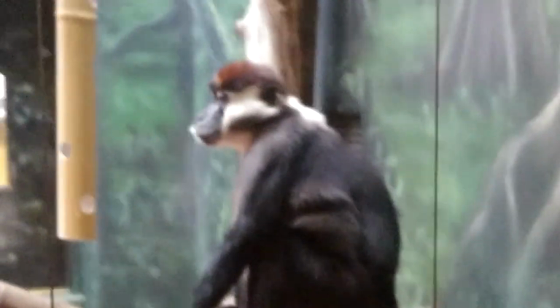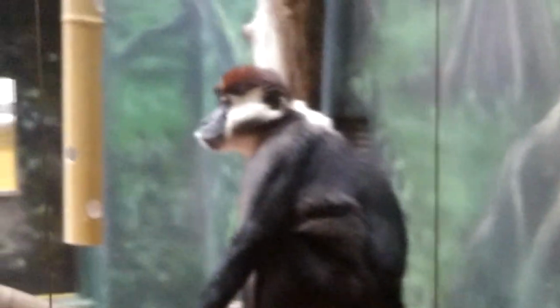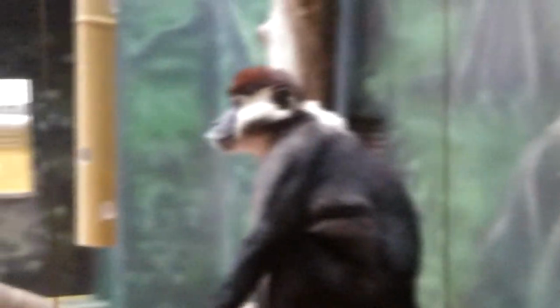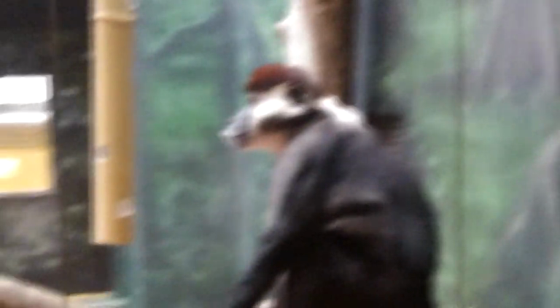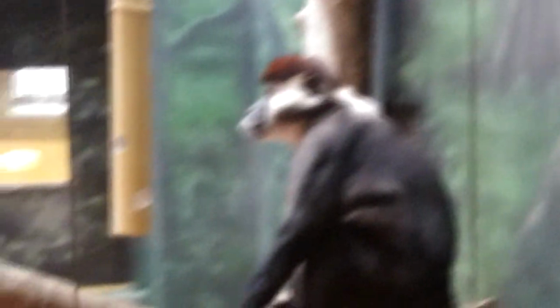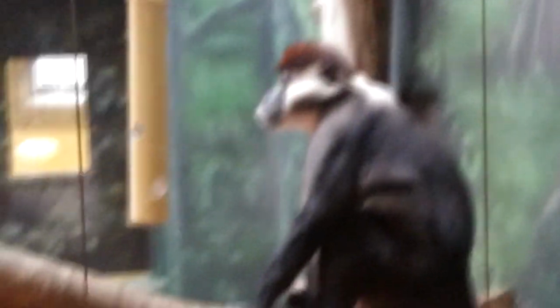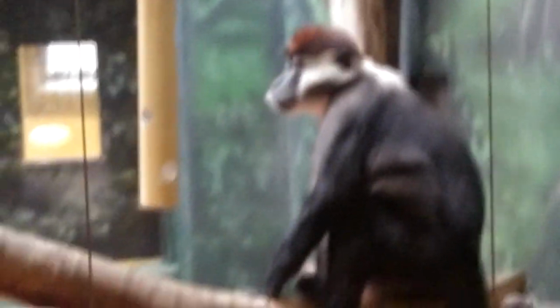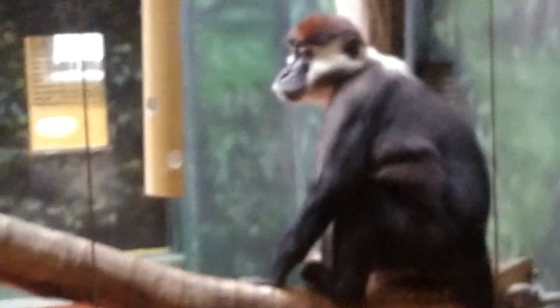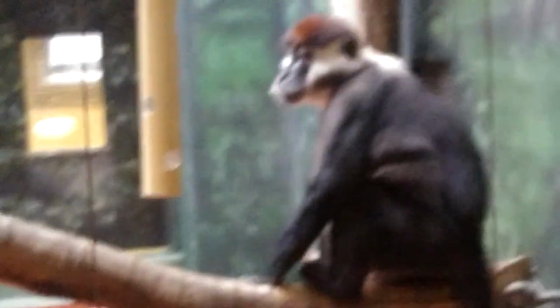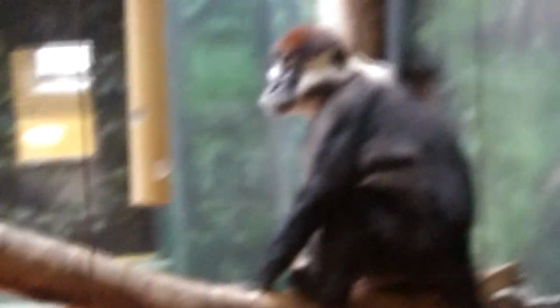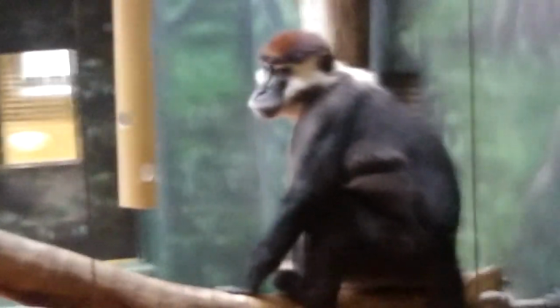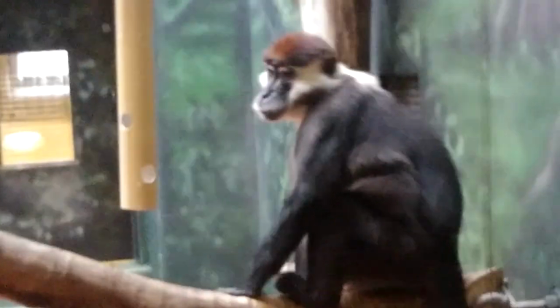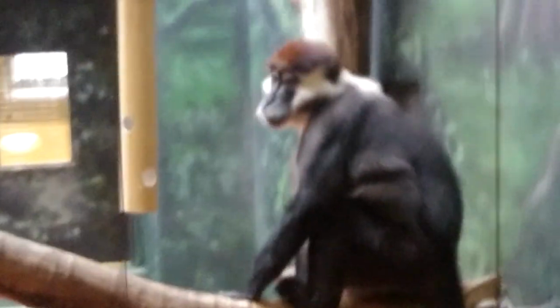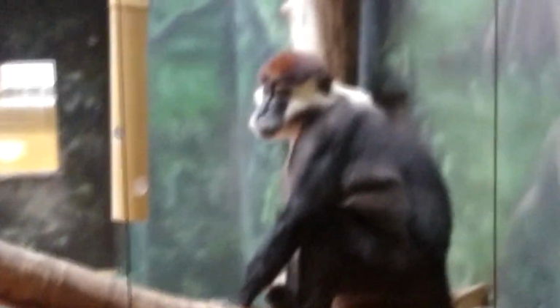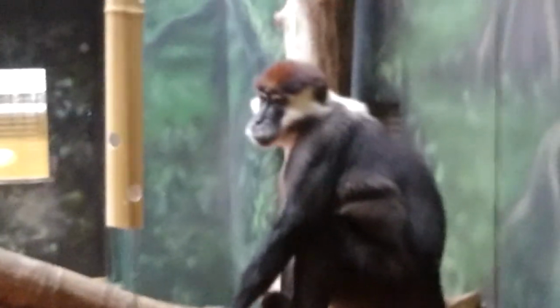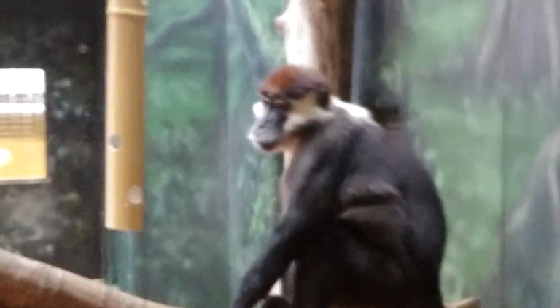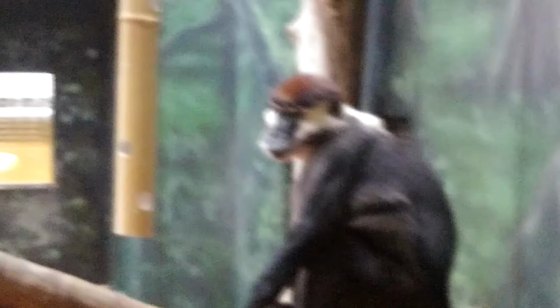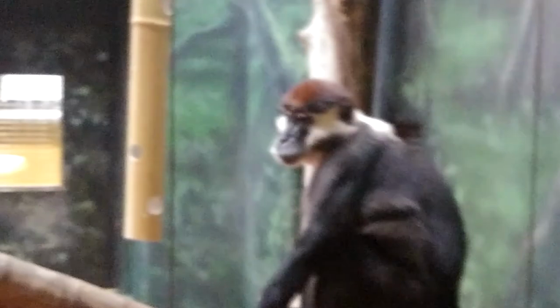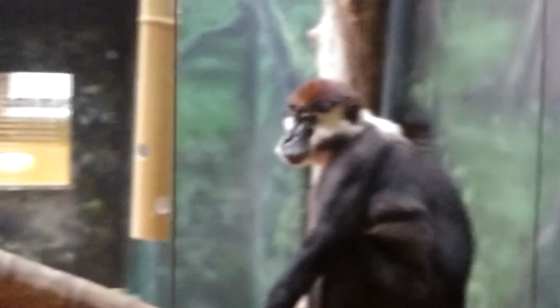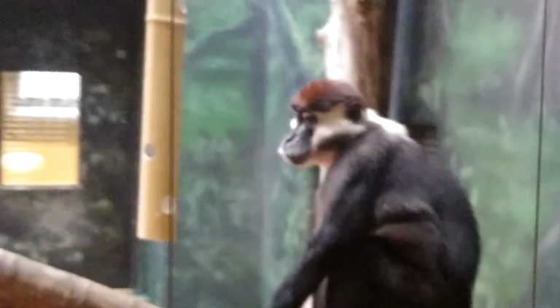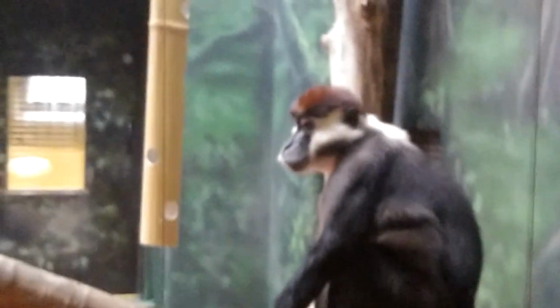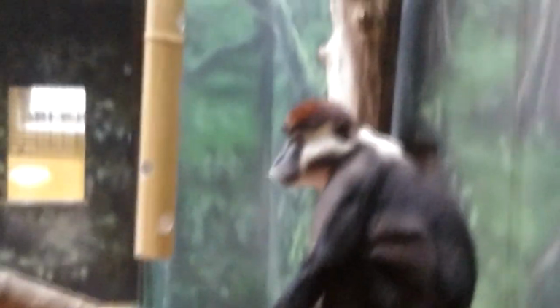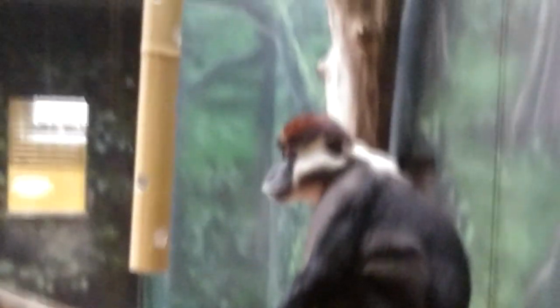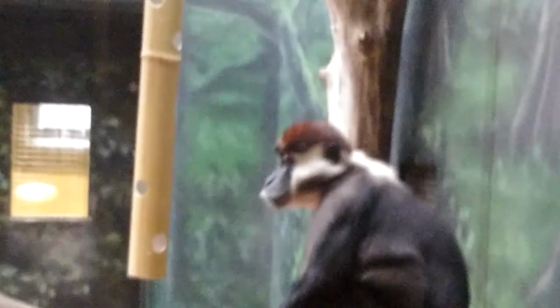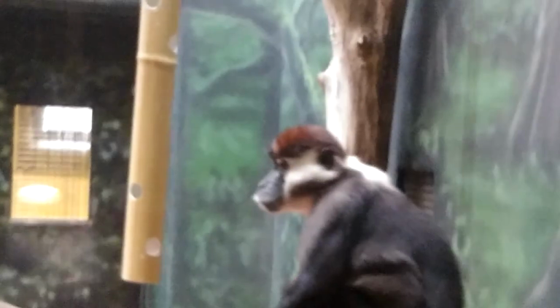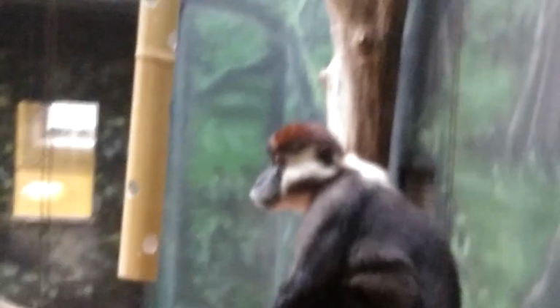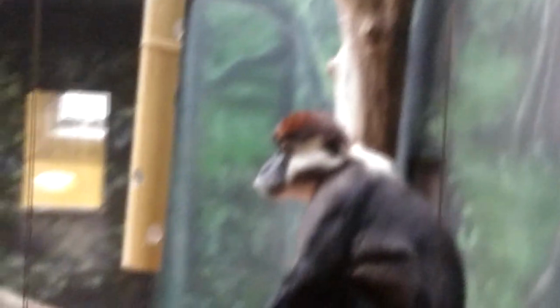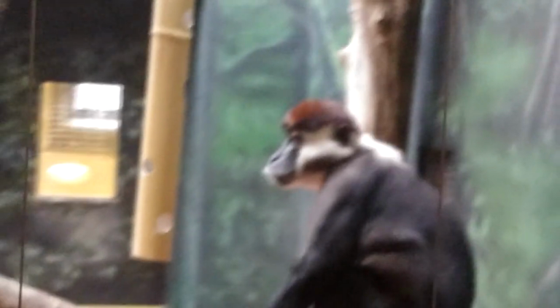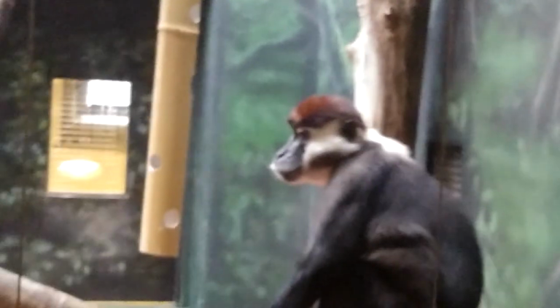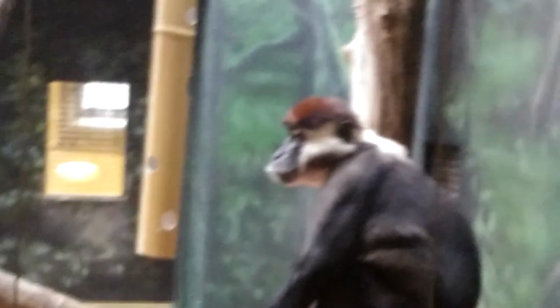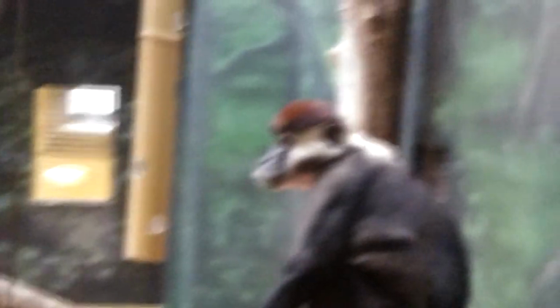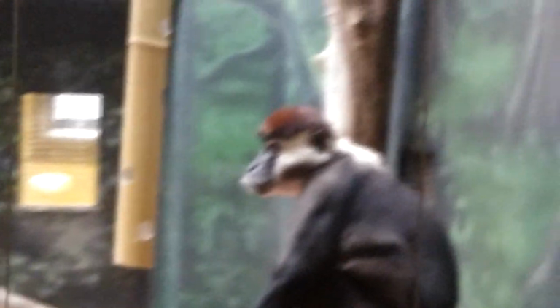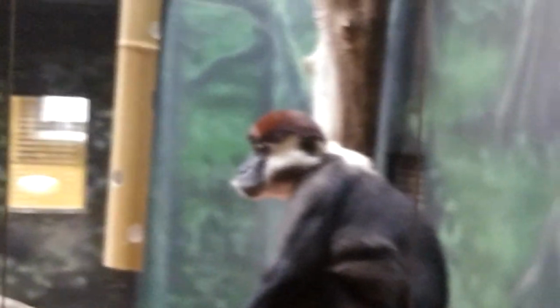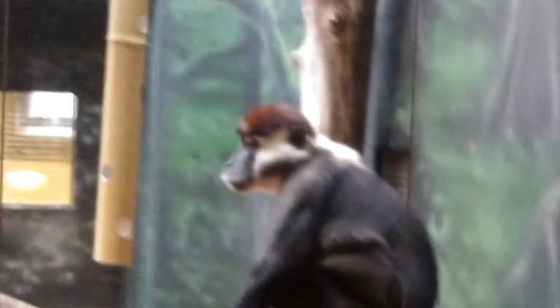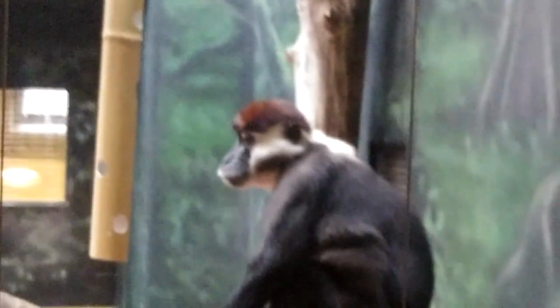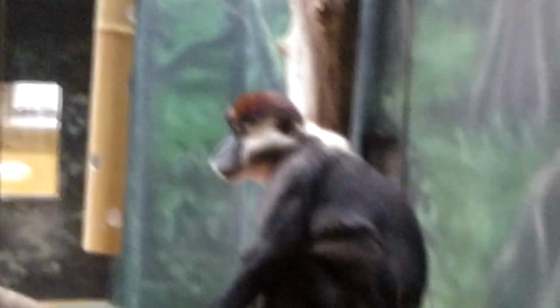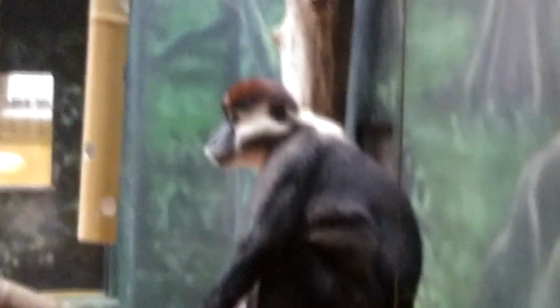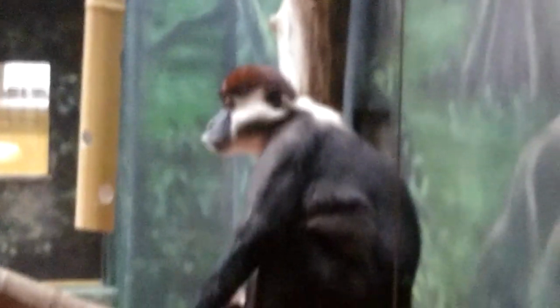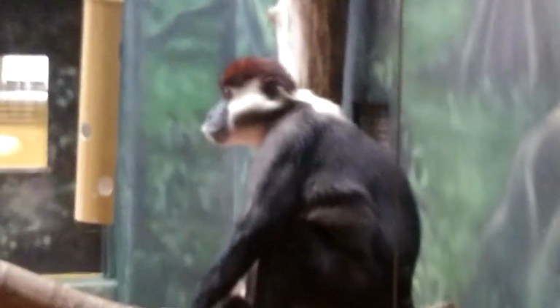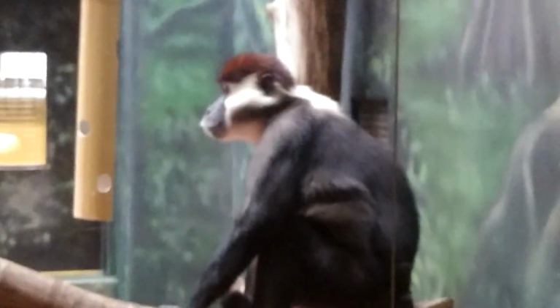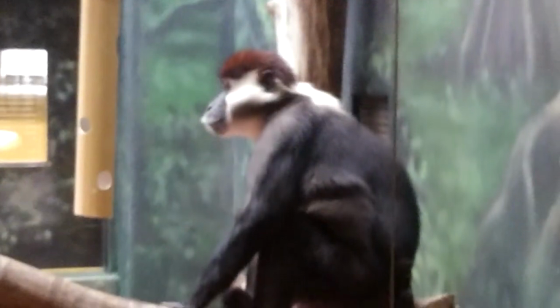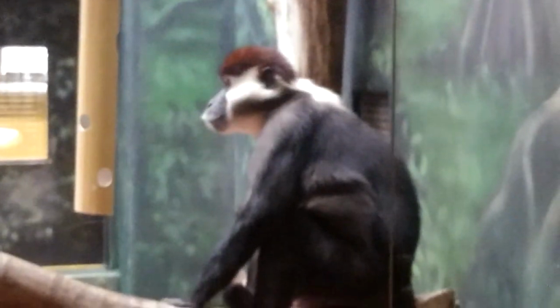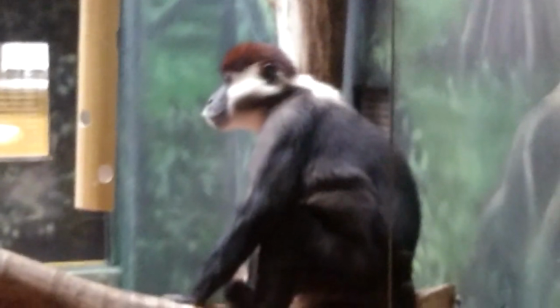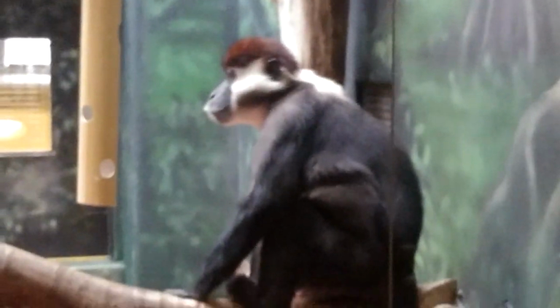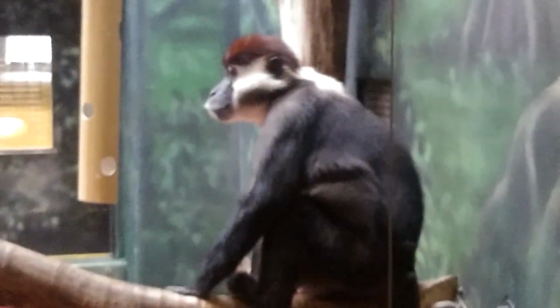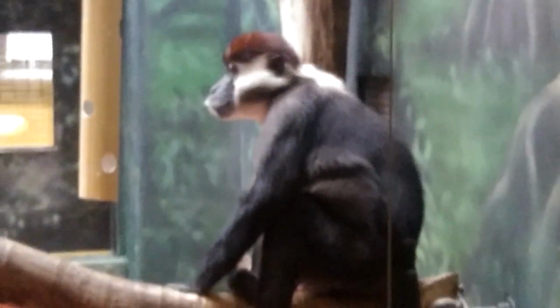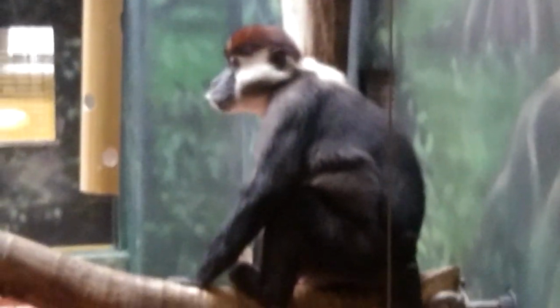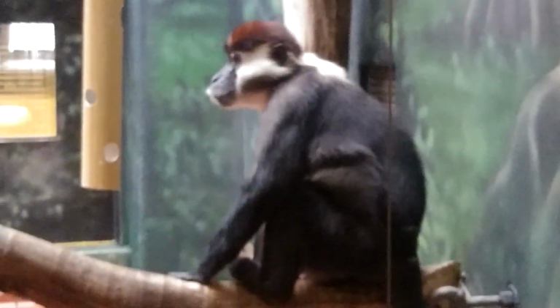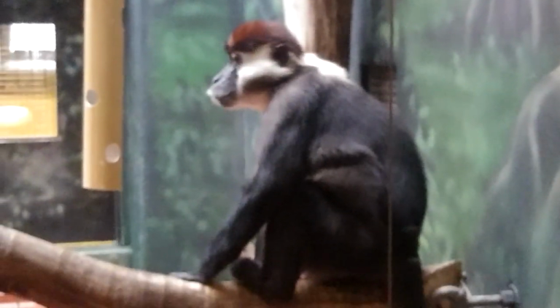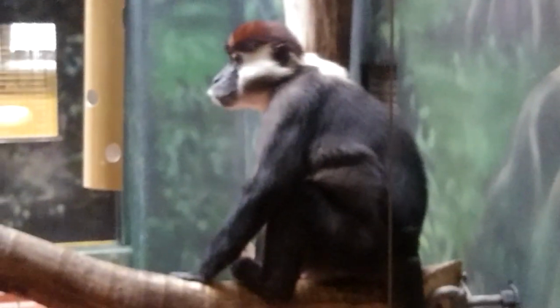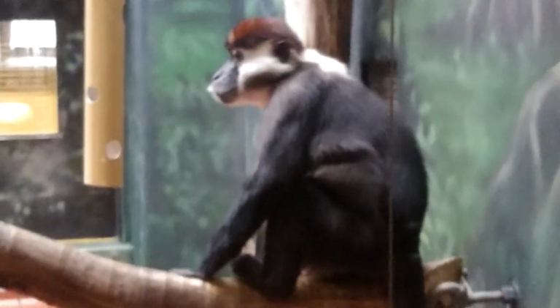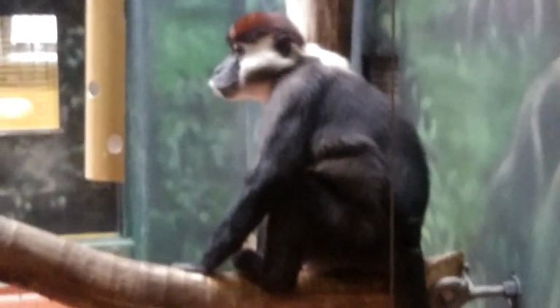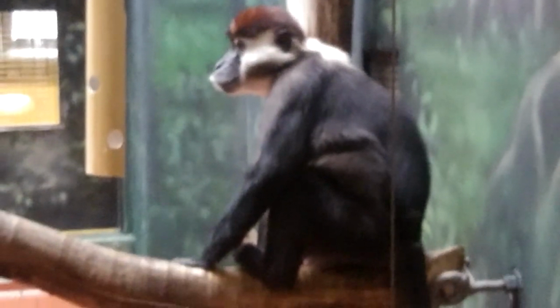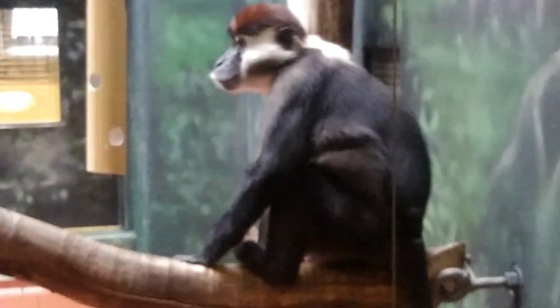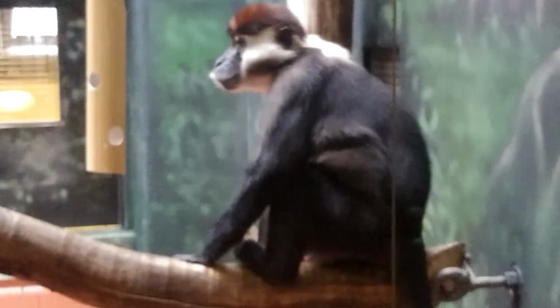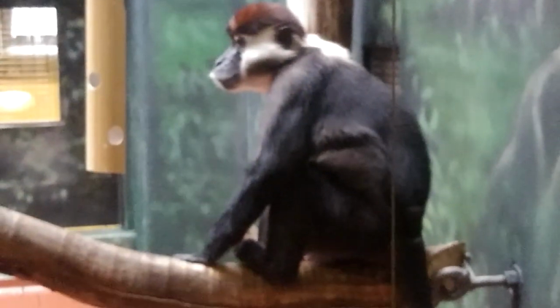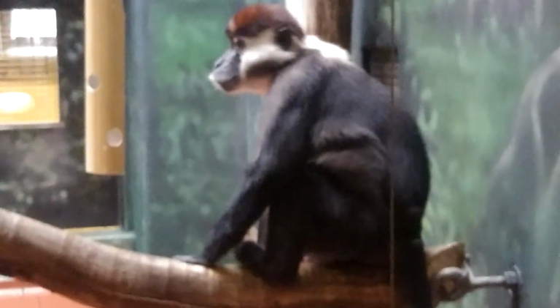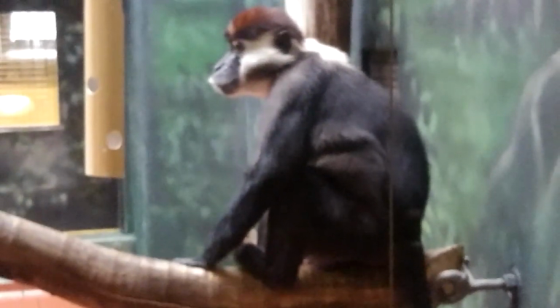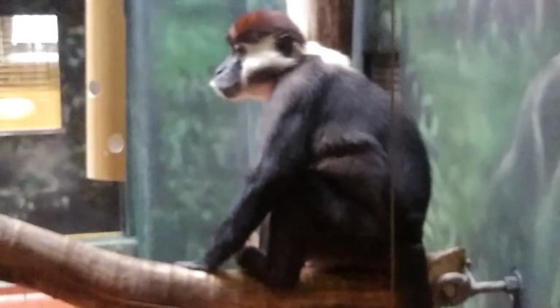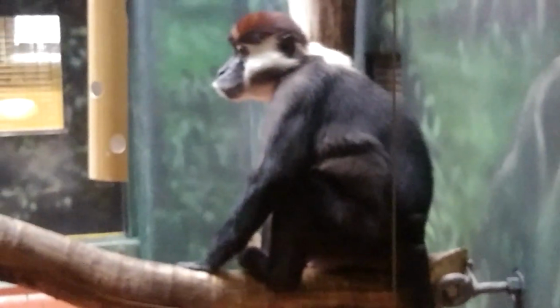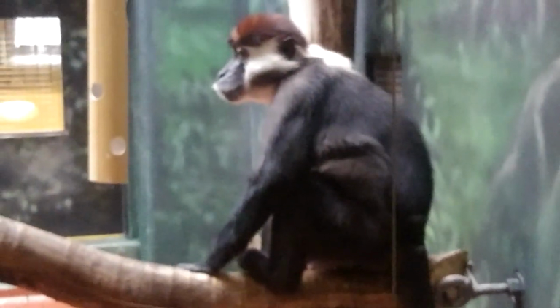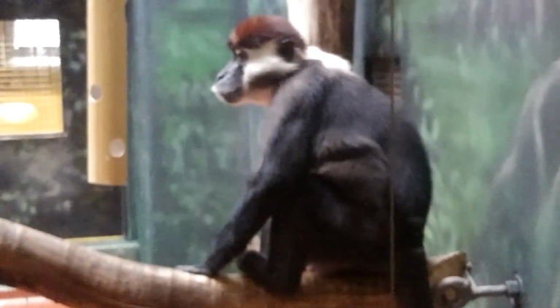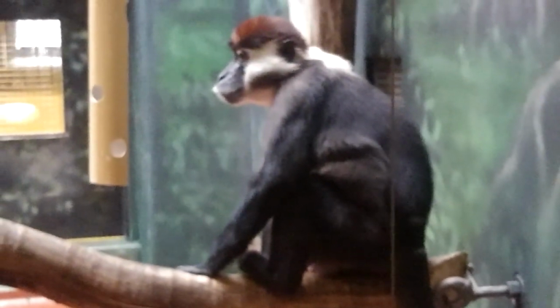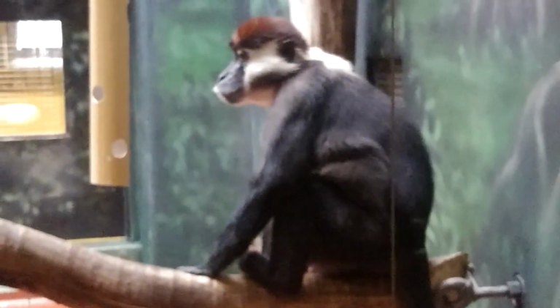Big guy! He is jumping — look at that. He wants to take pictures. Look, he's posing.